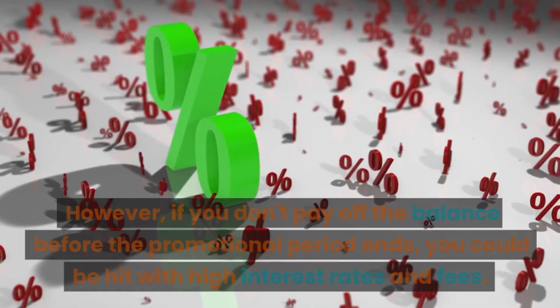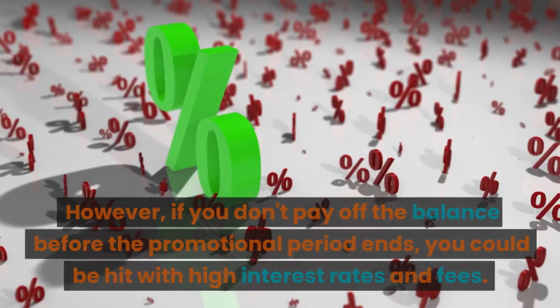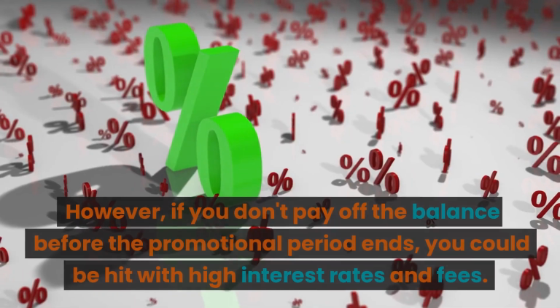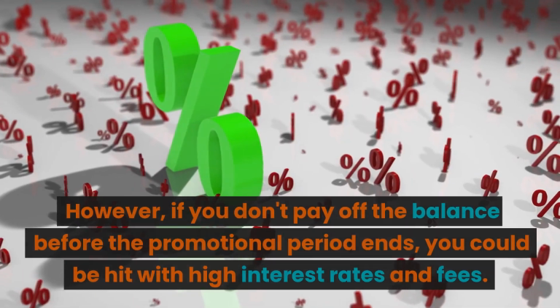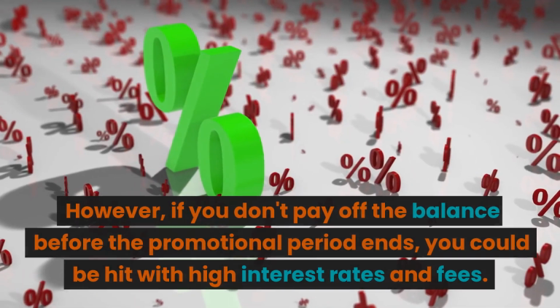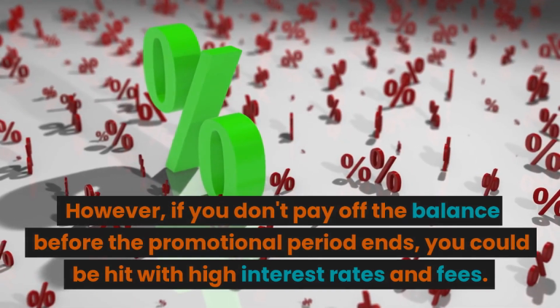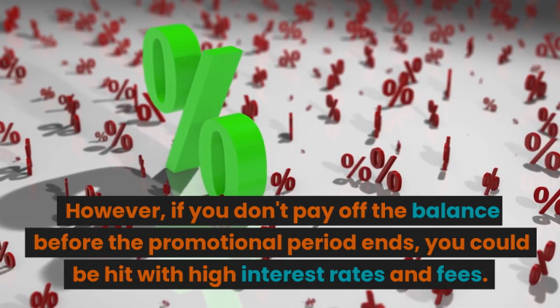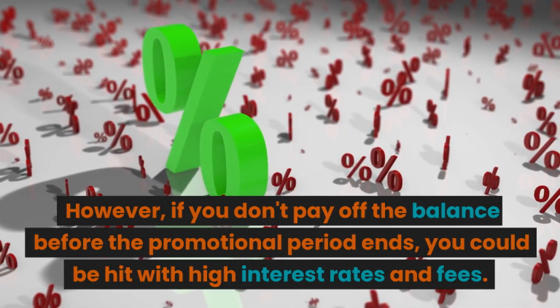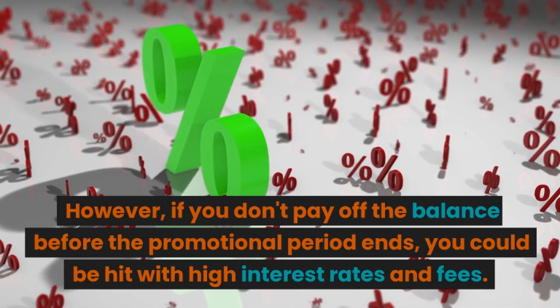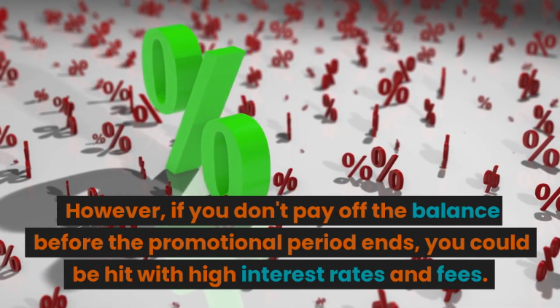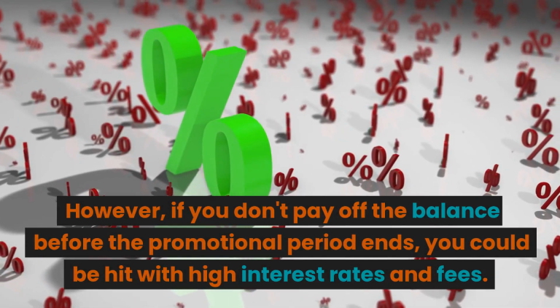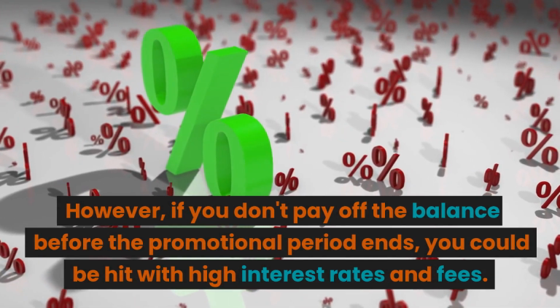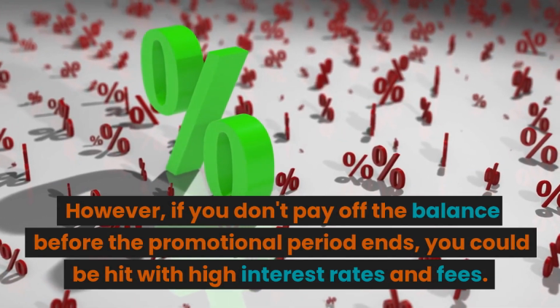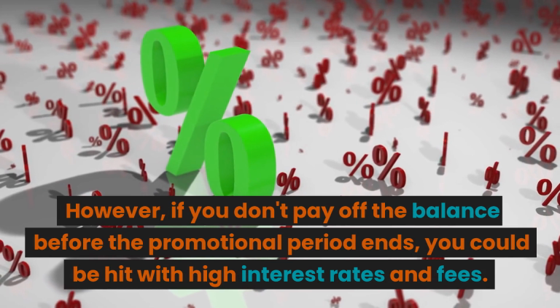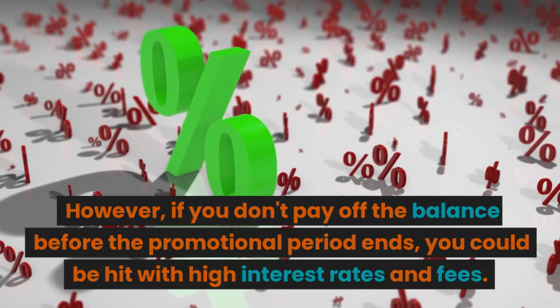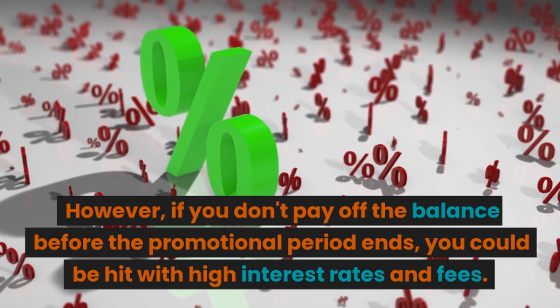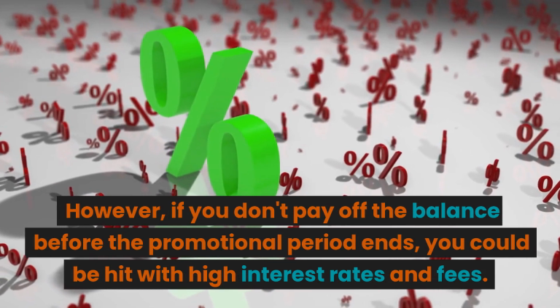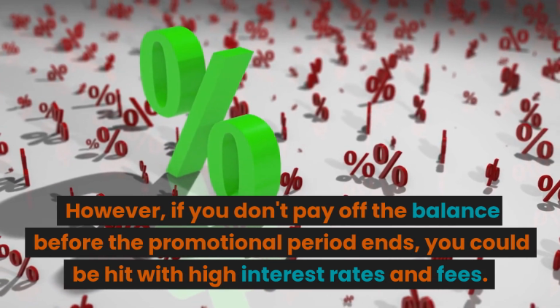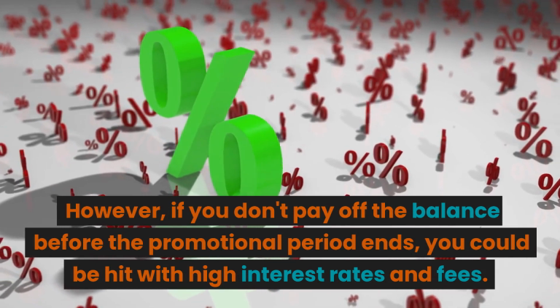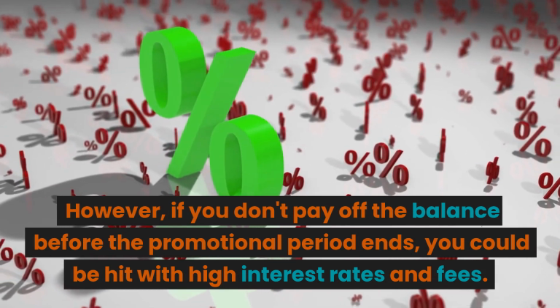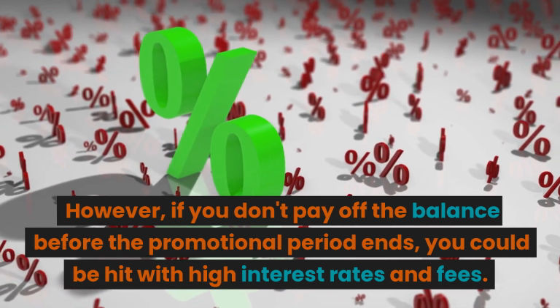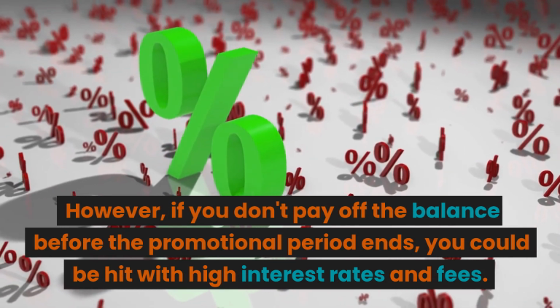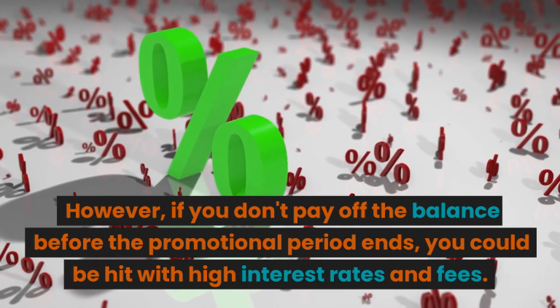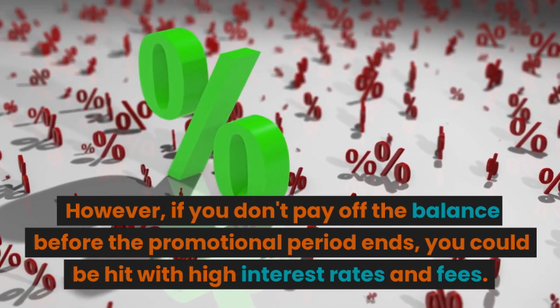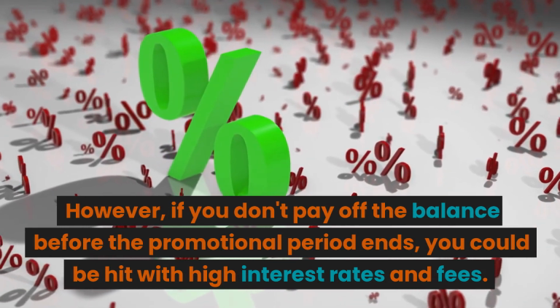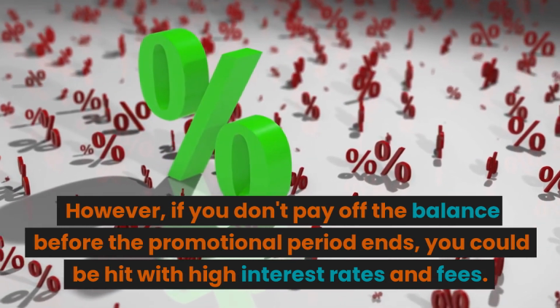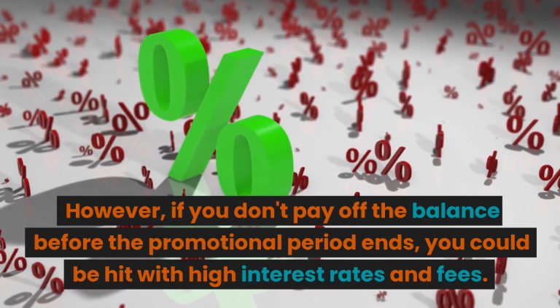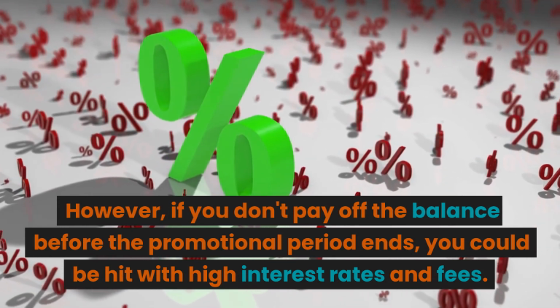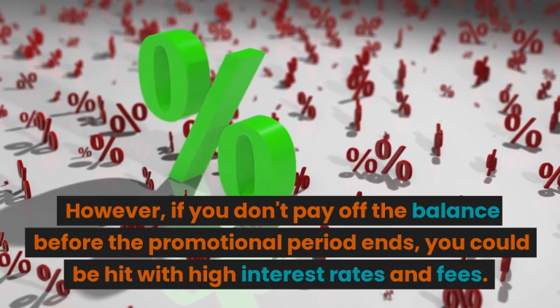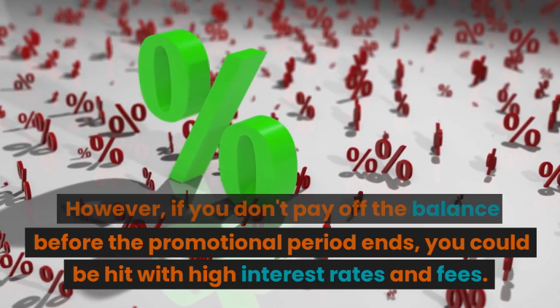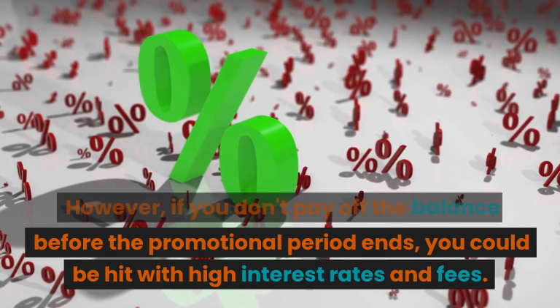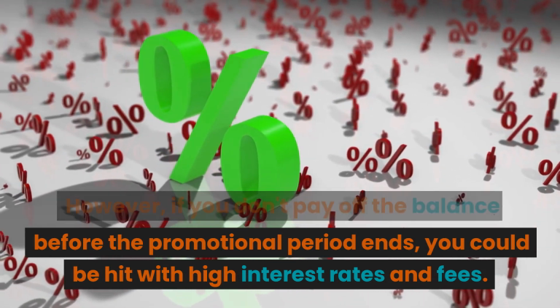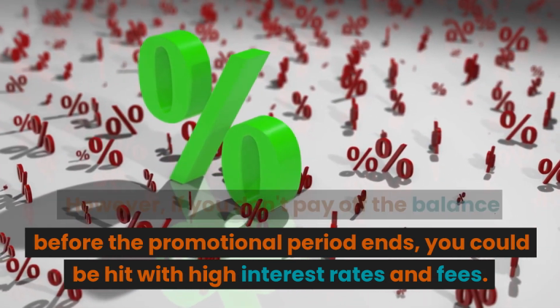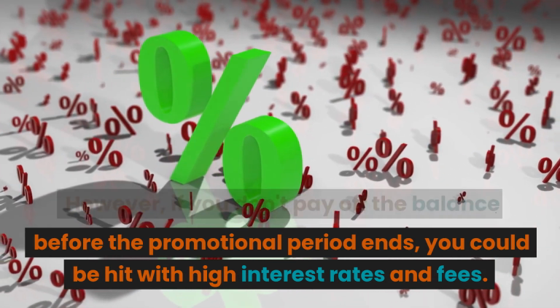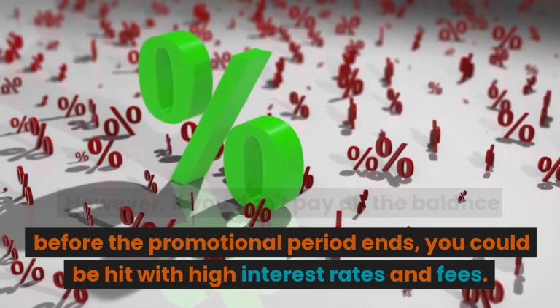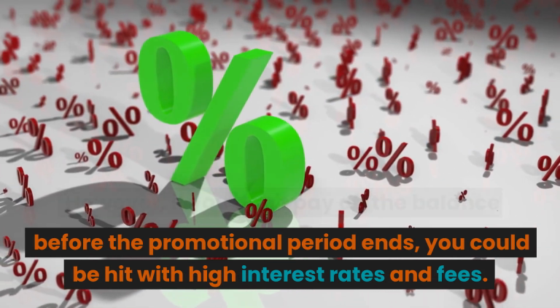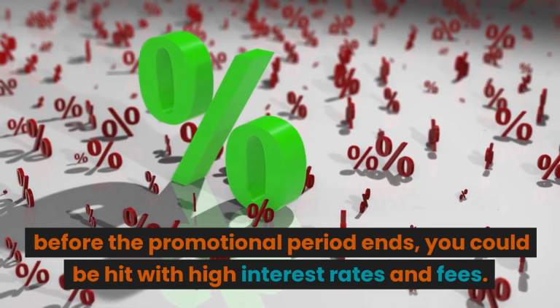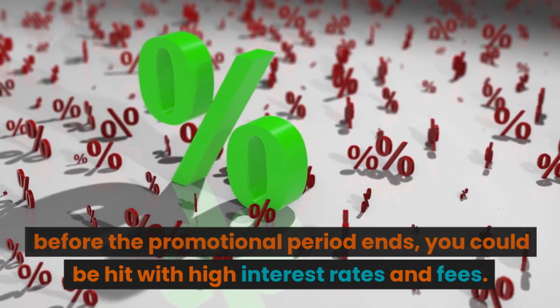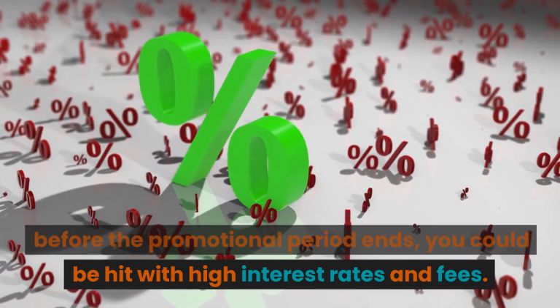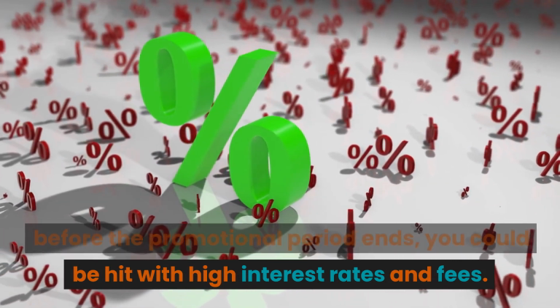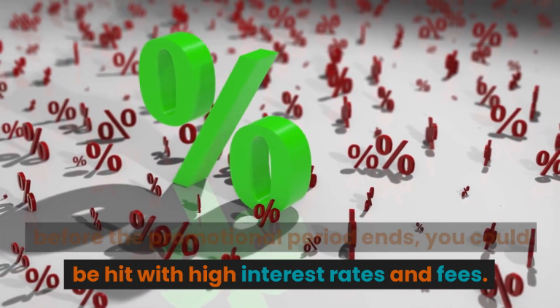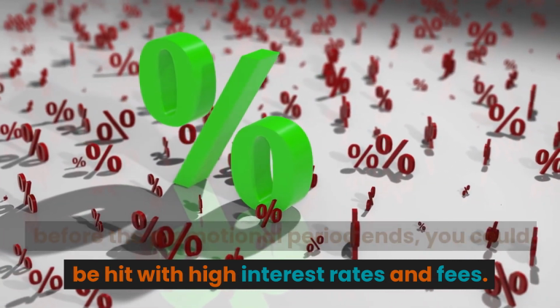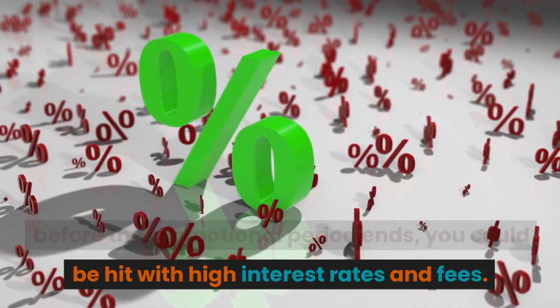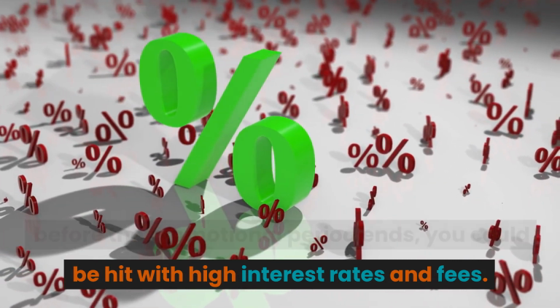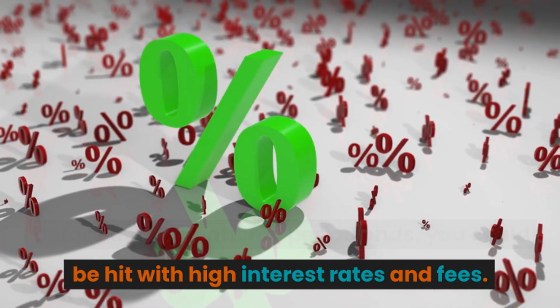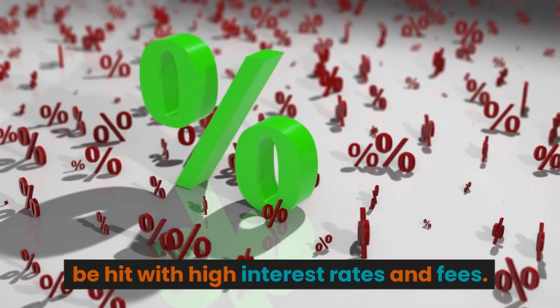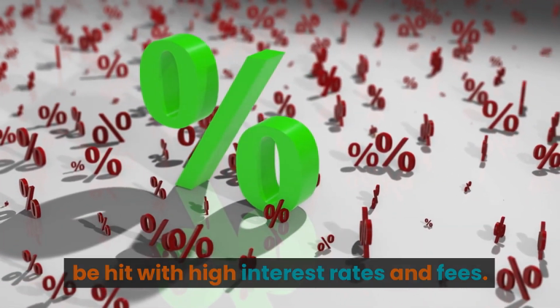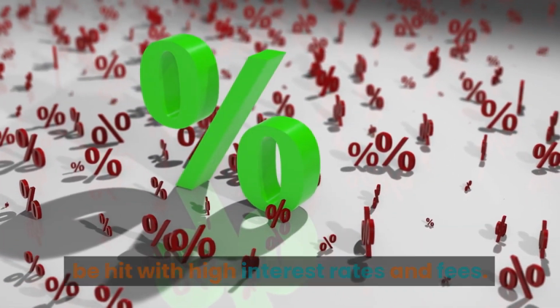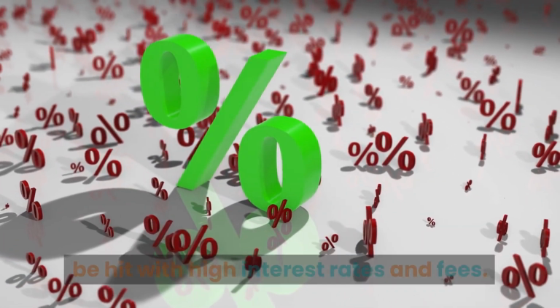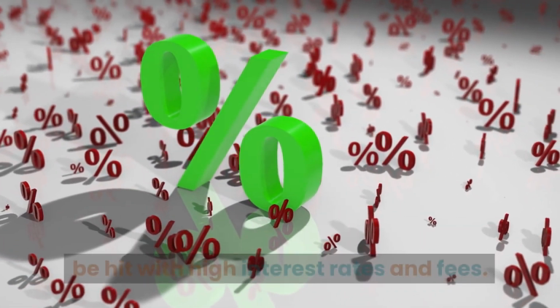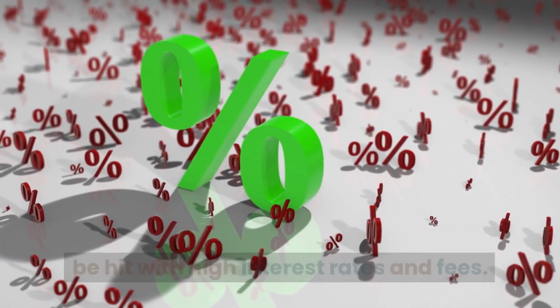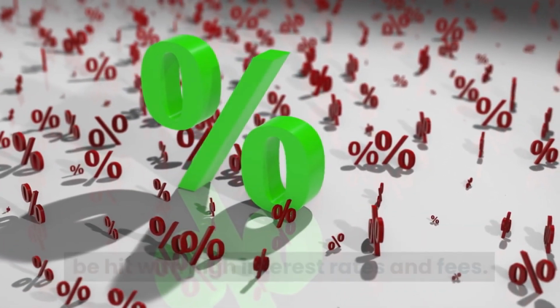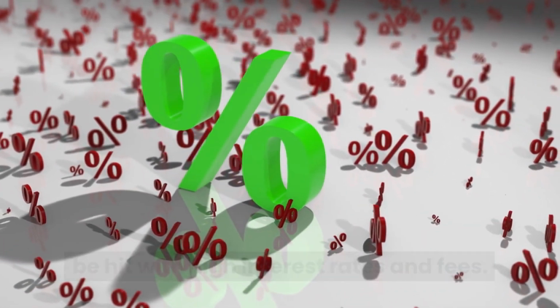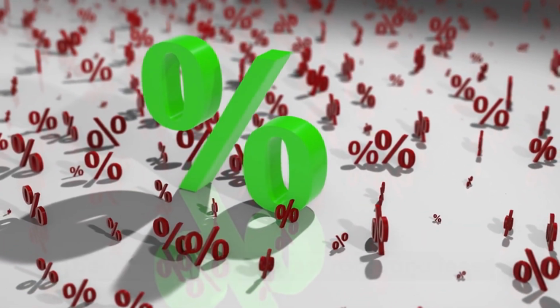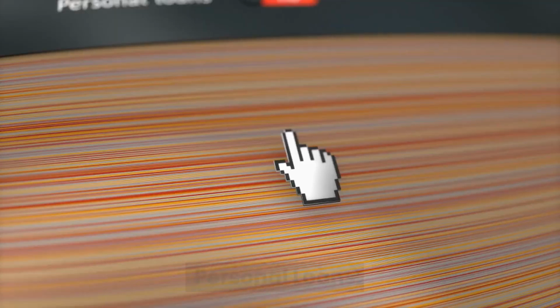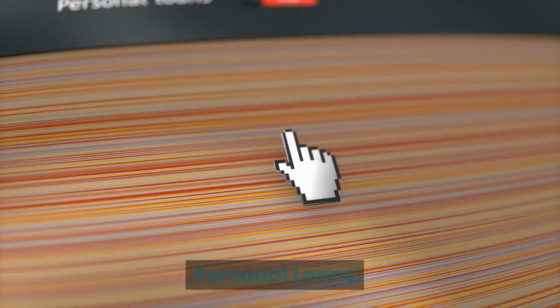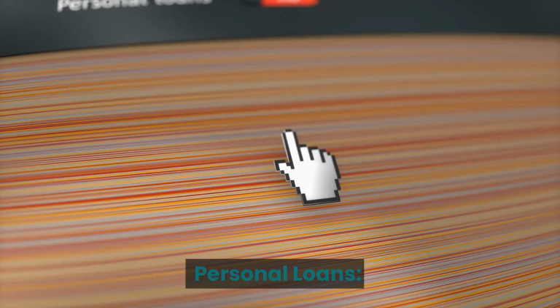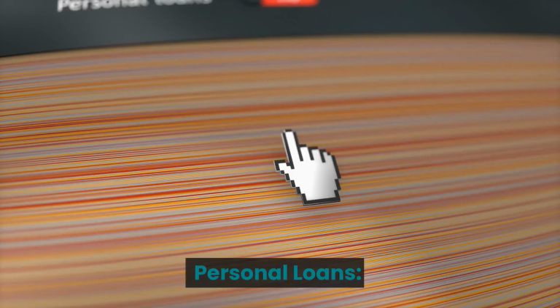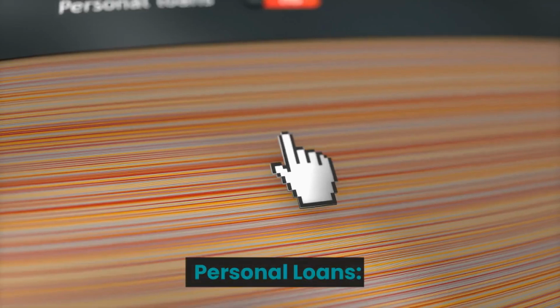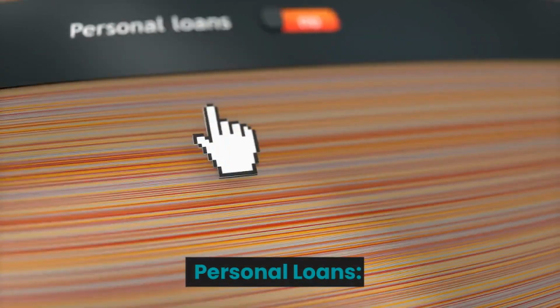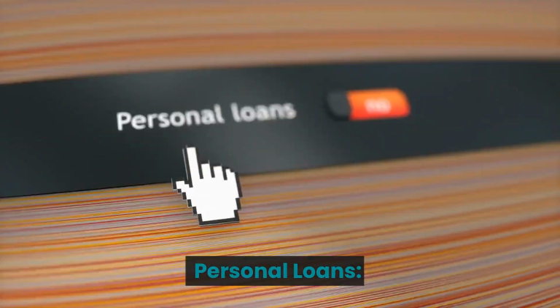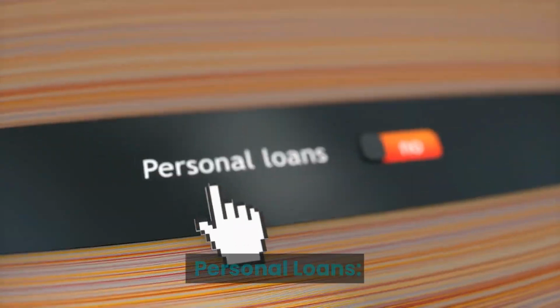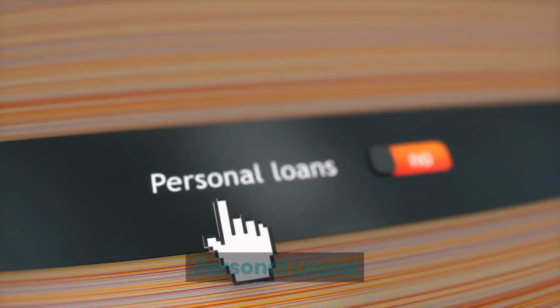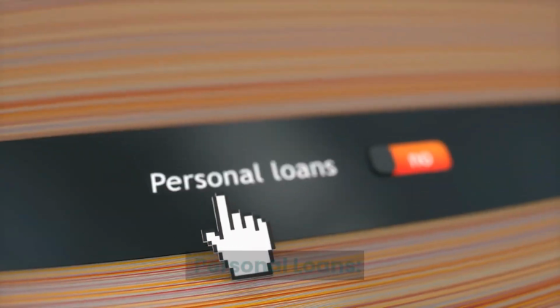However, if you don't pay off the balance before the promotional period ends, you could be hit with high interest rates and fees.